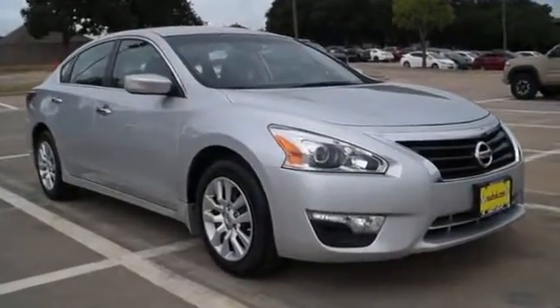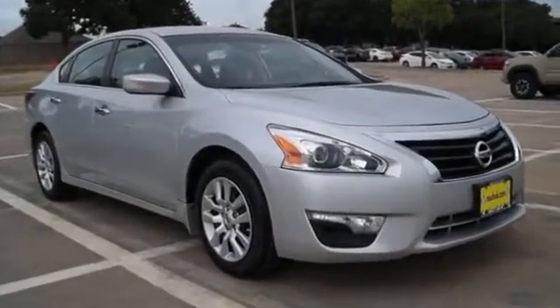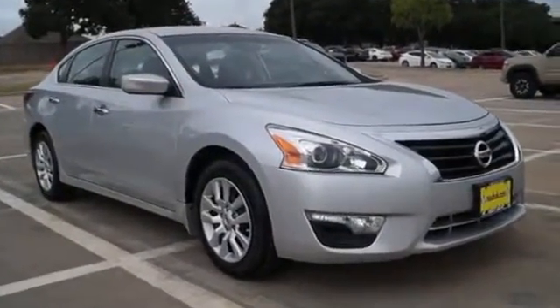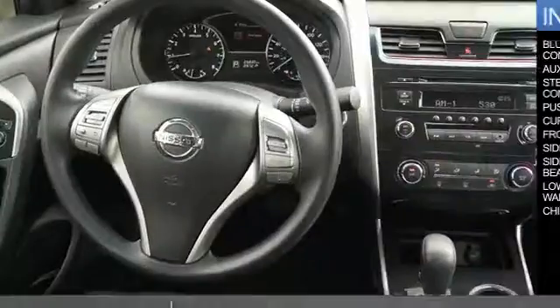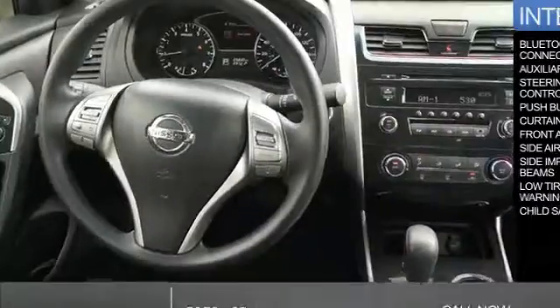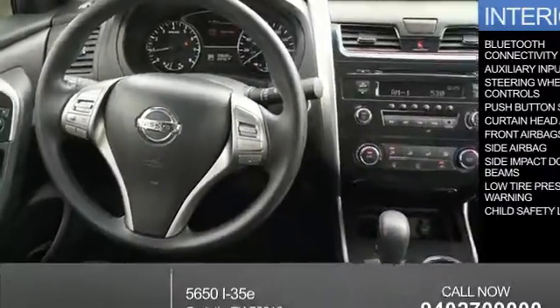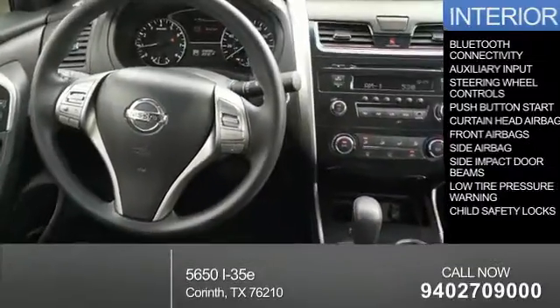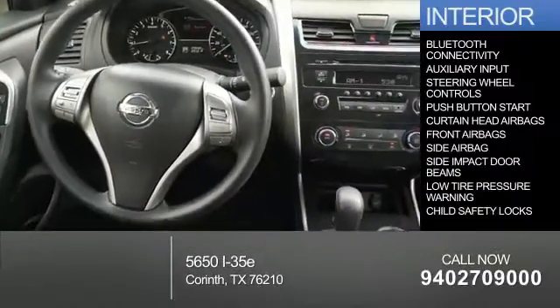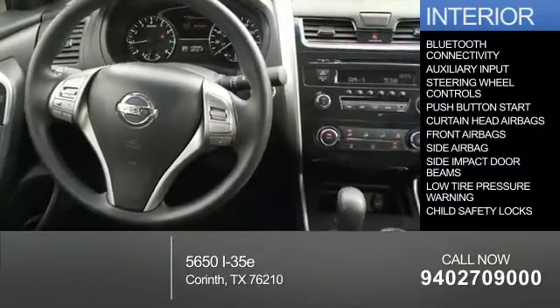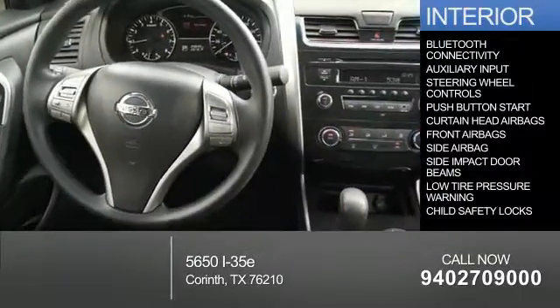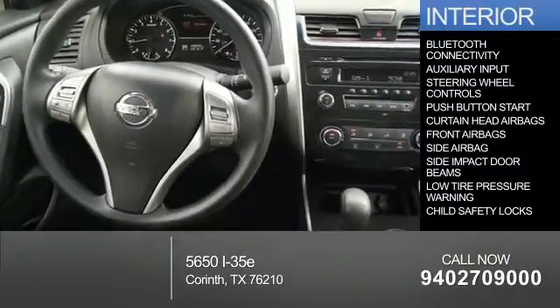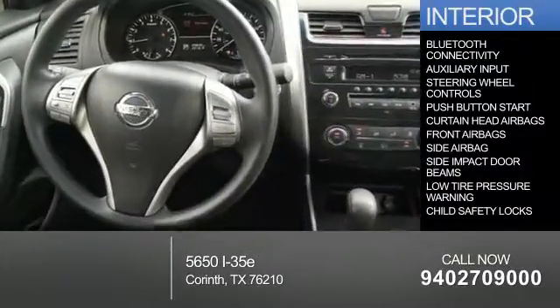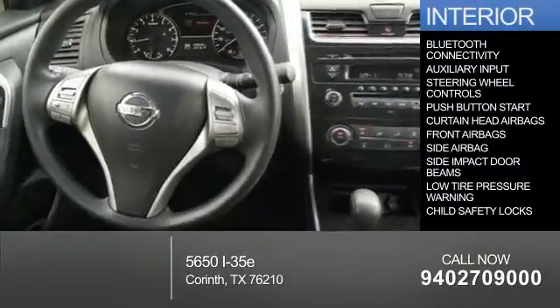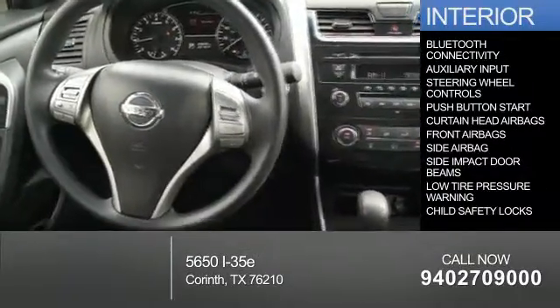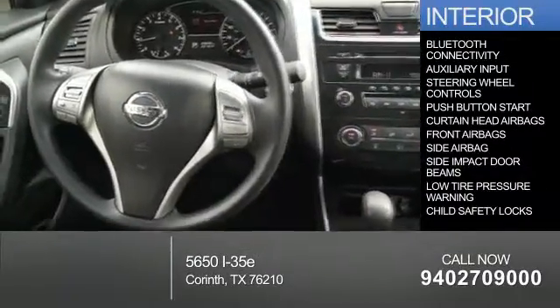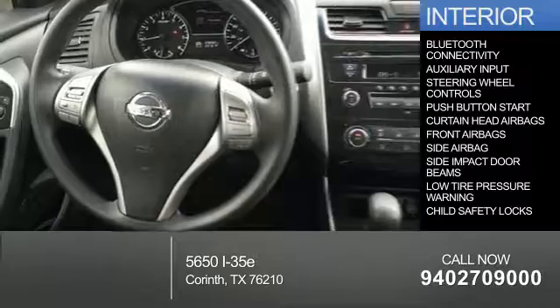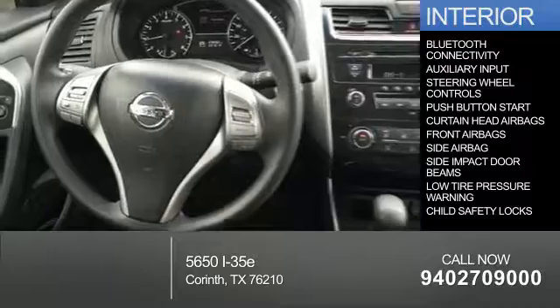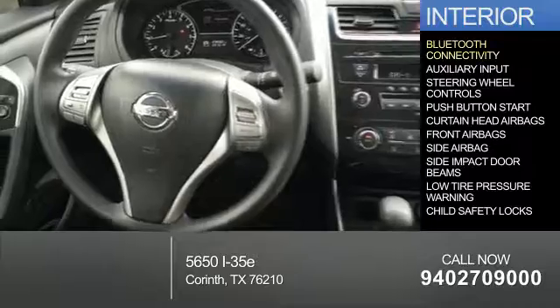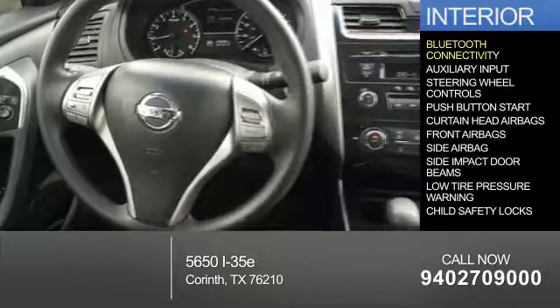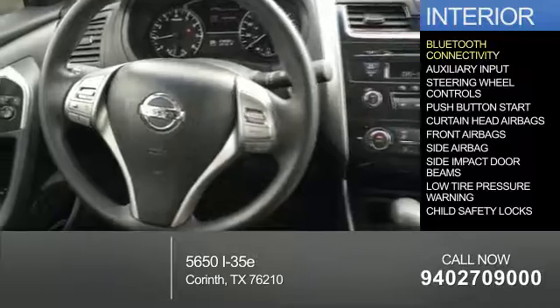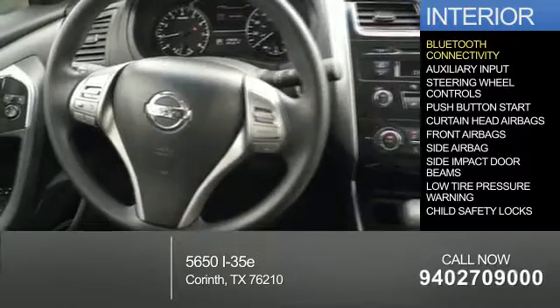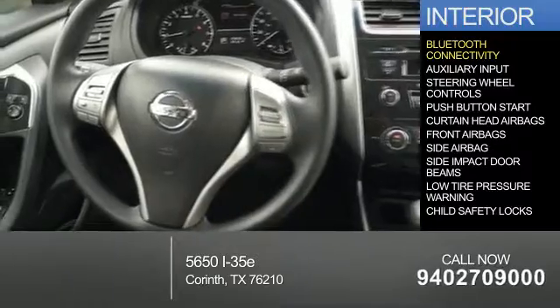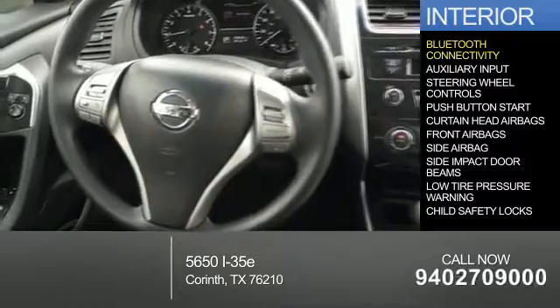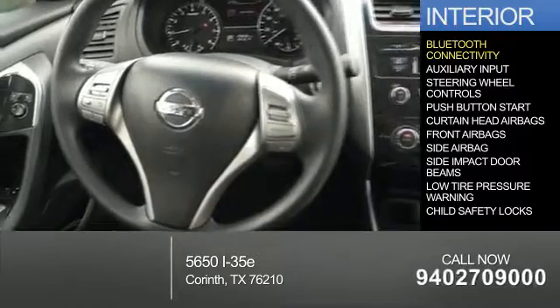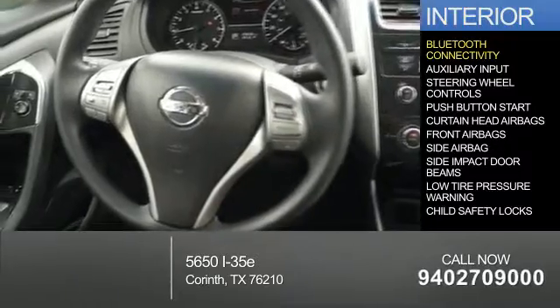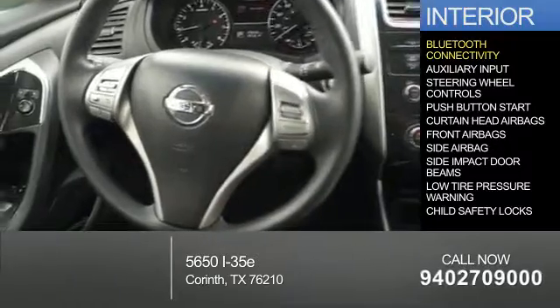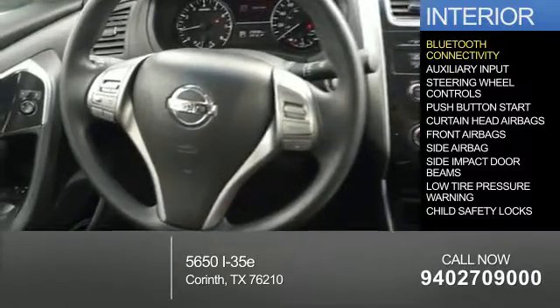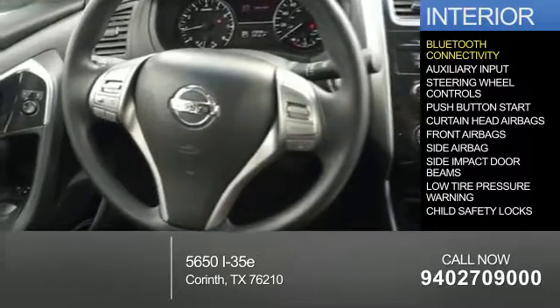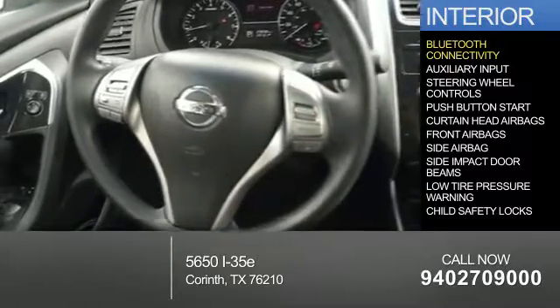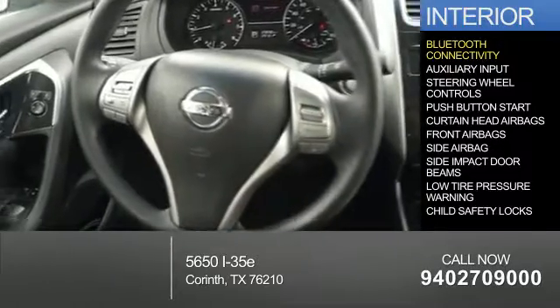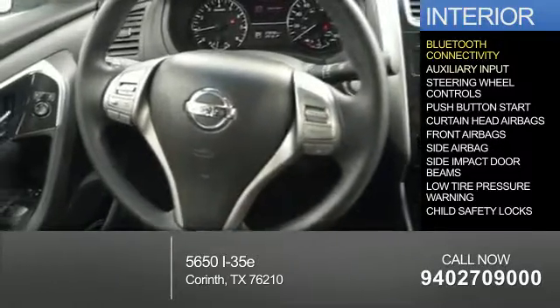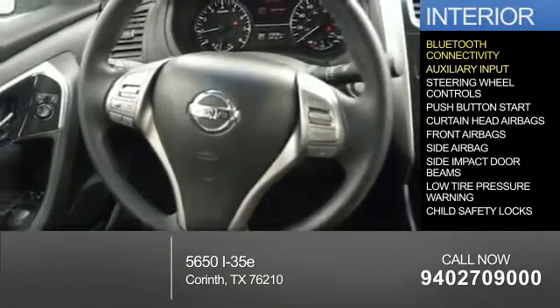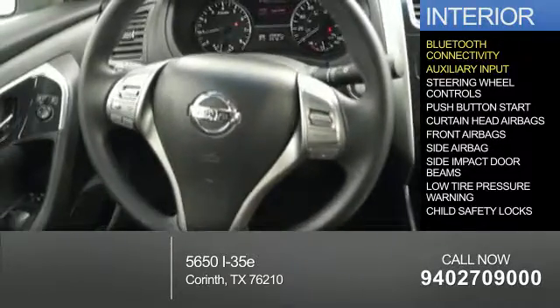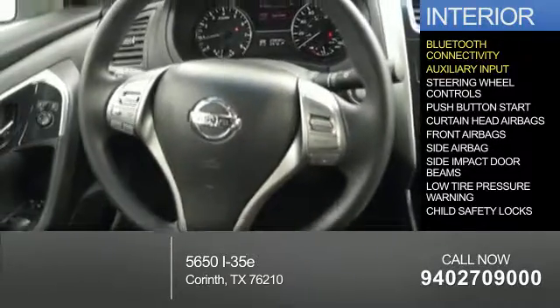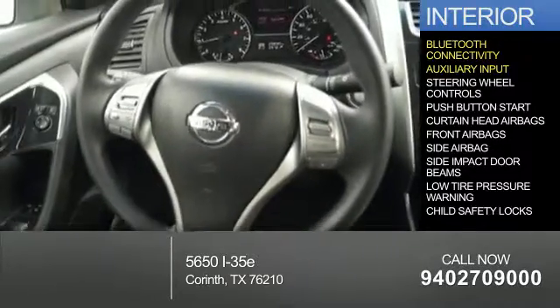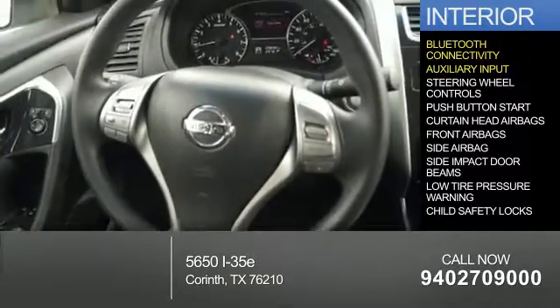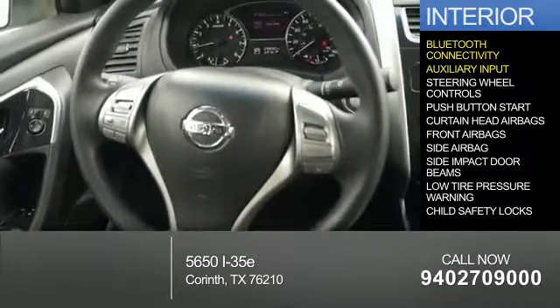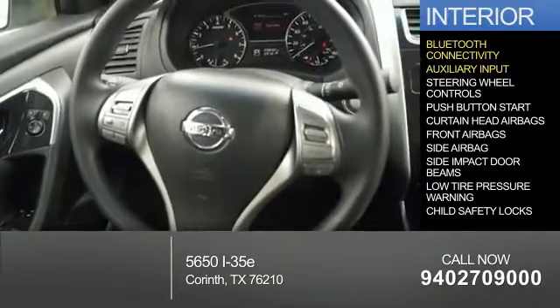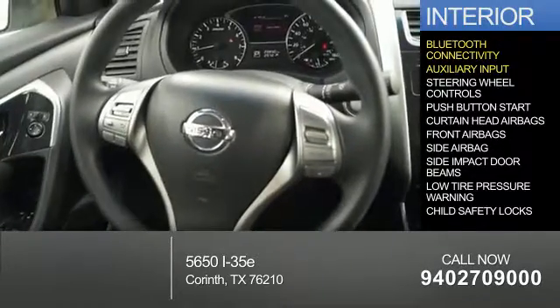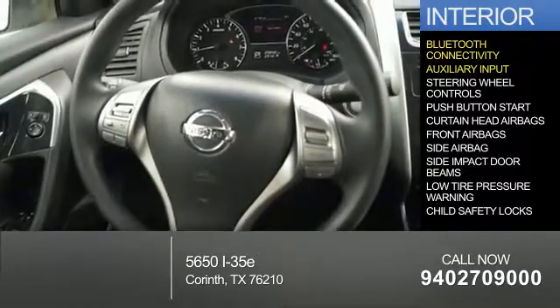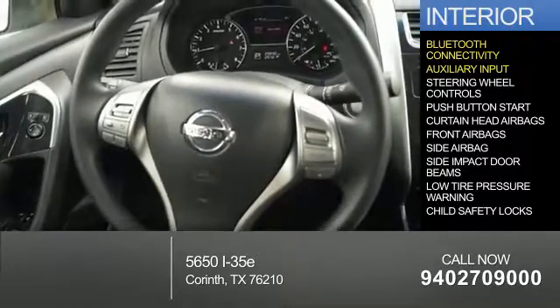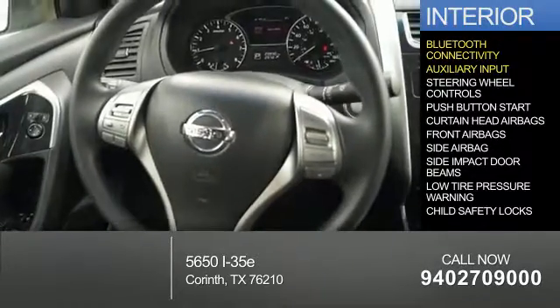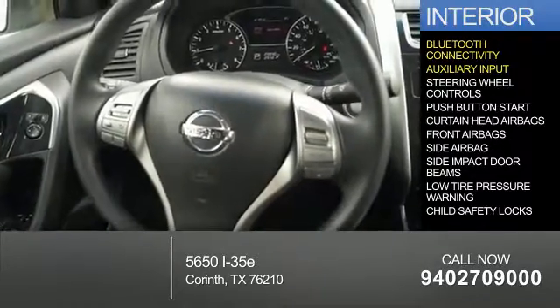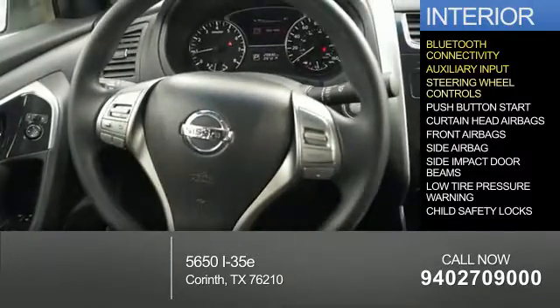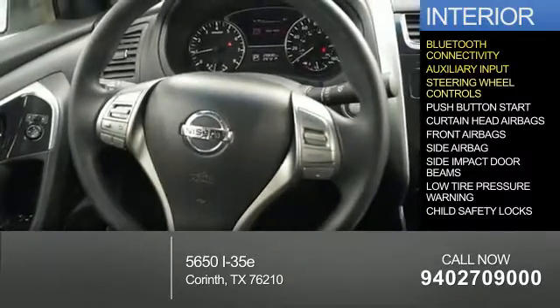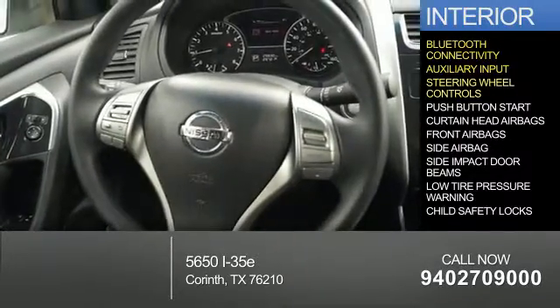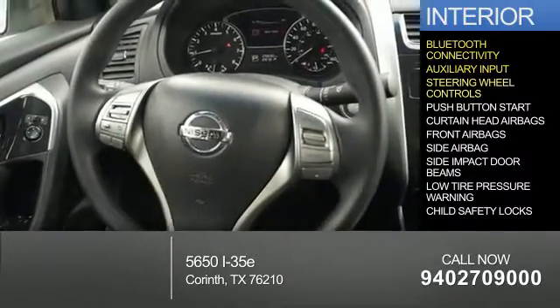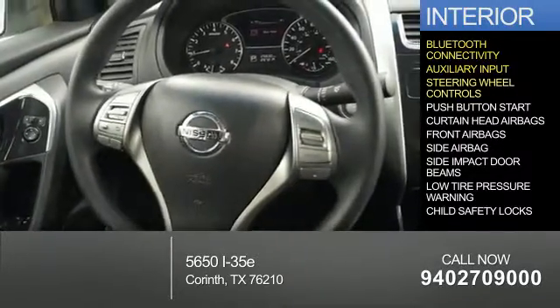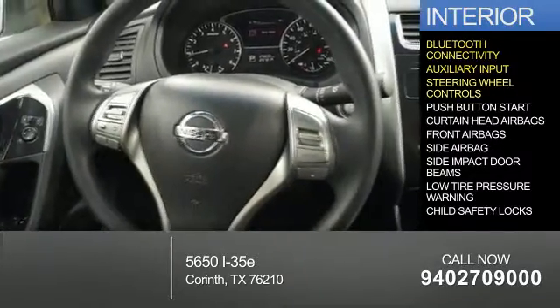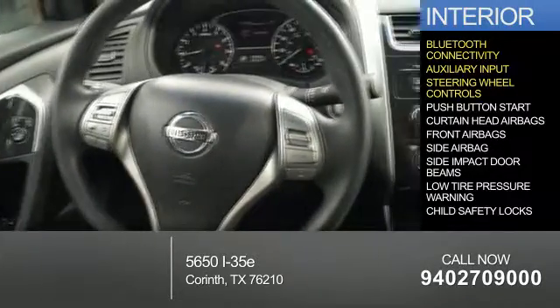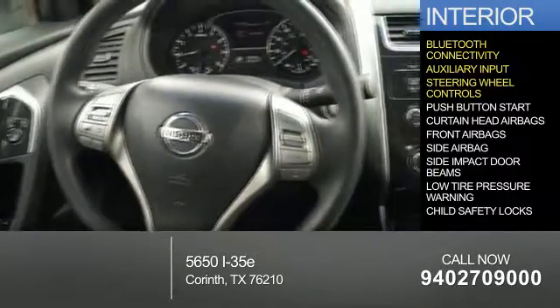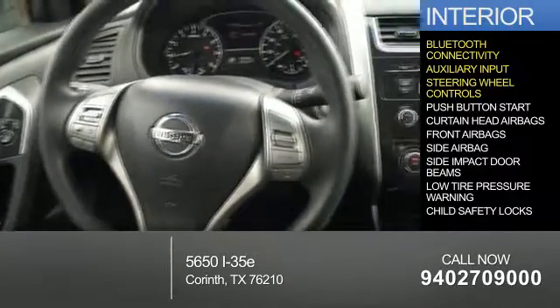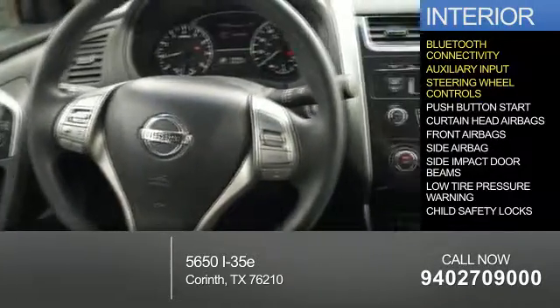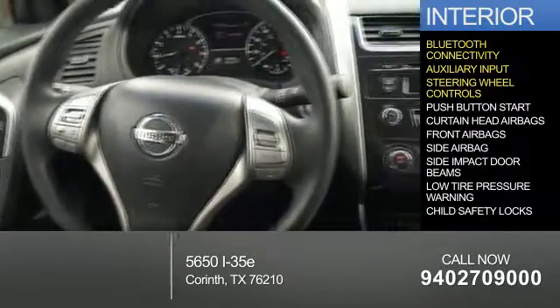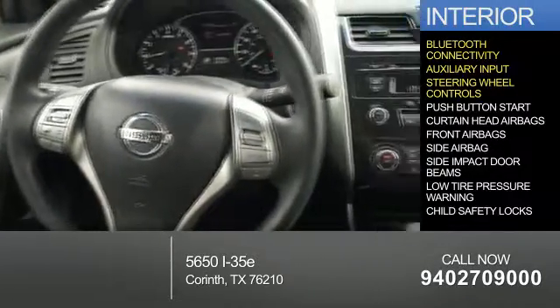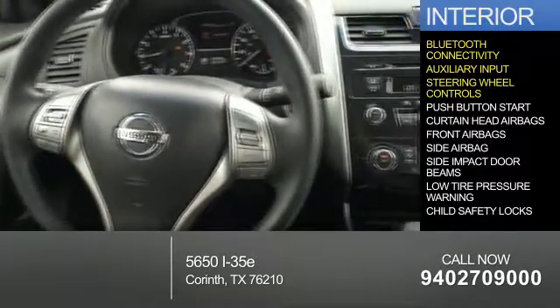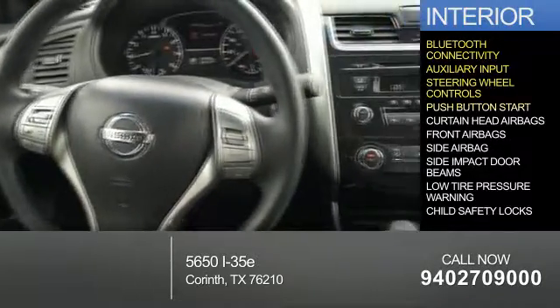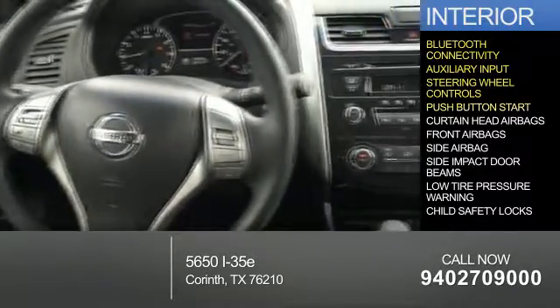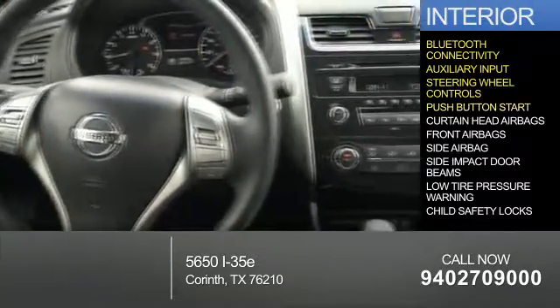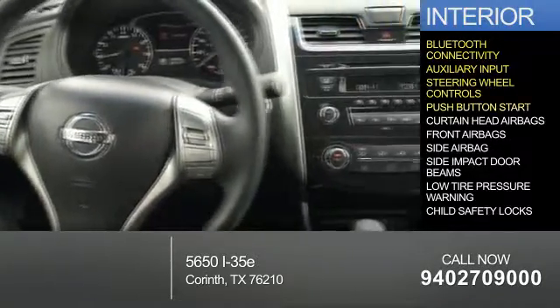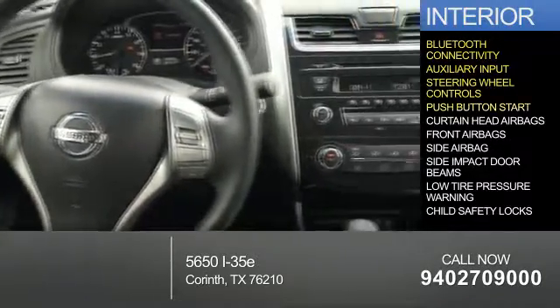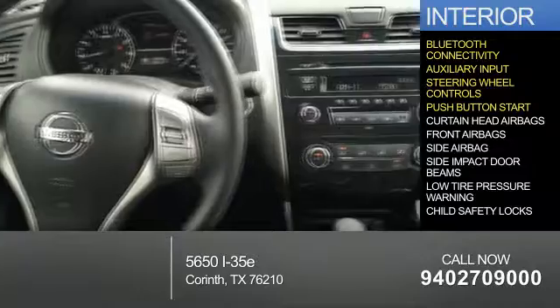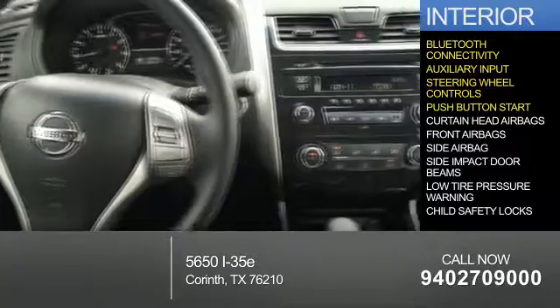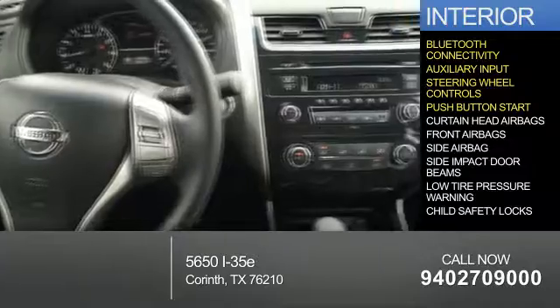Inside you'll find Bluetooth connectivity, an auxiliary input, steering wheel controls, and push button start.